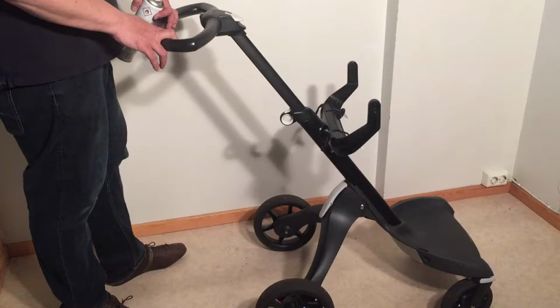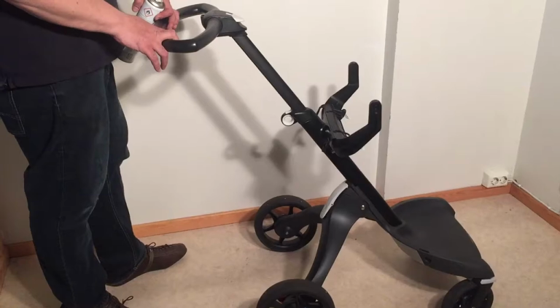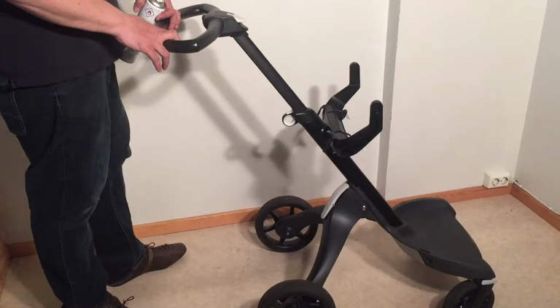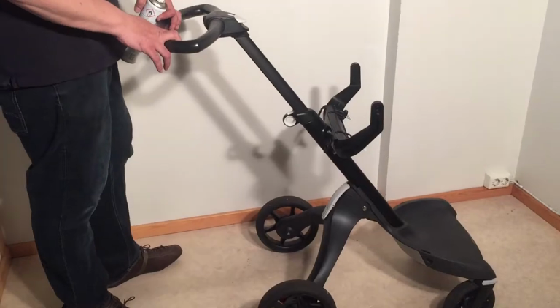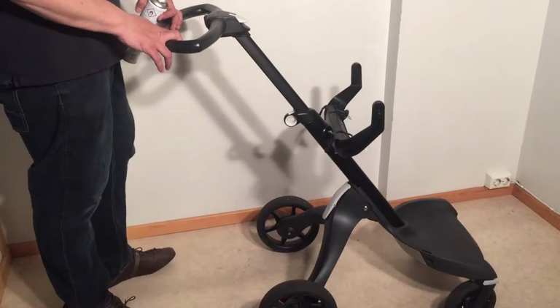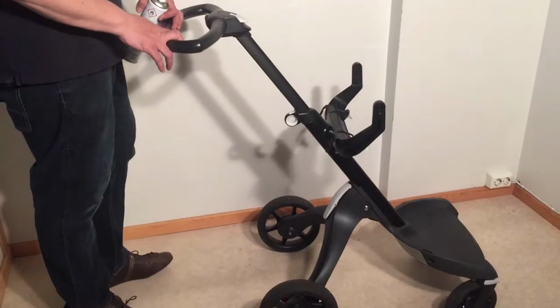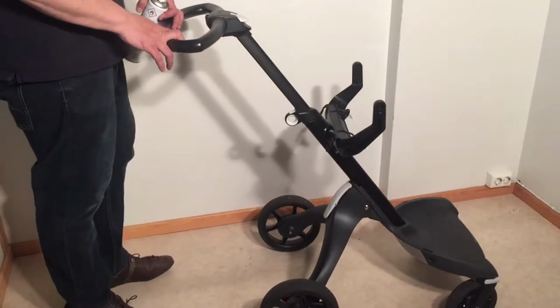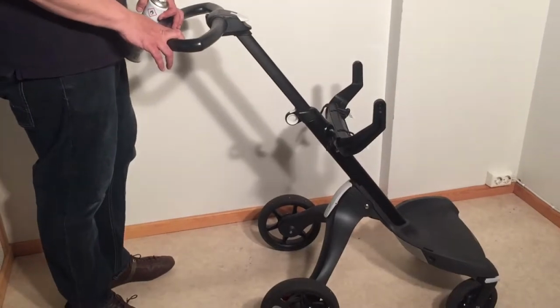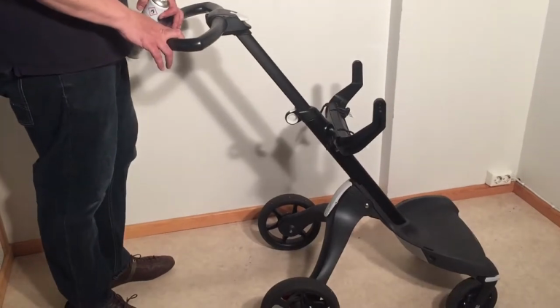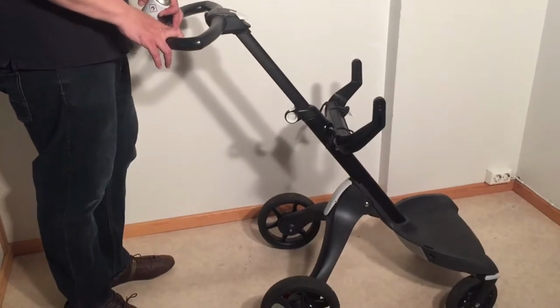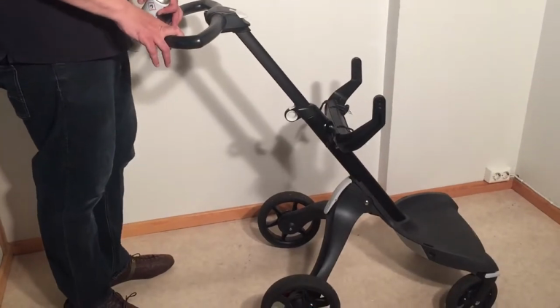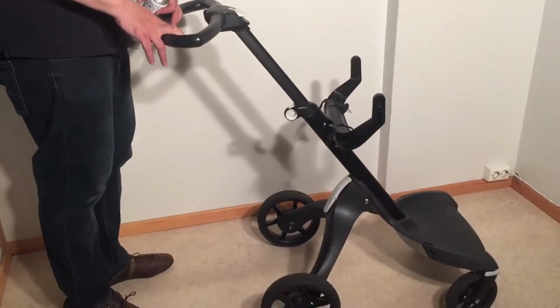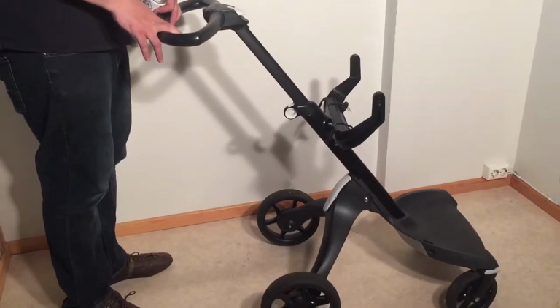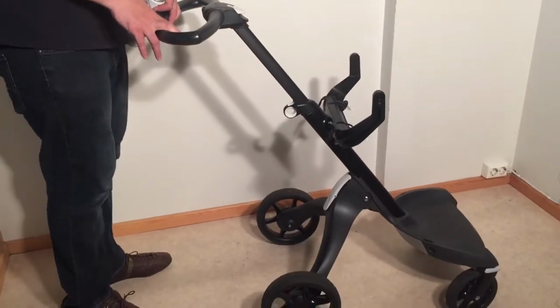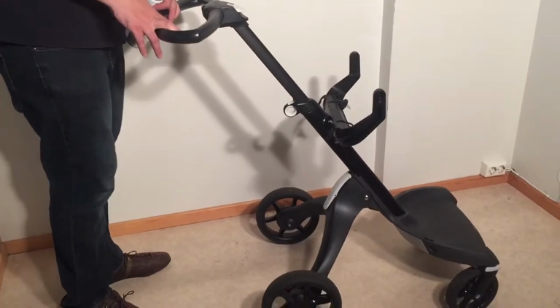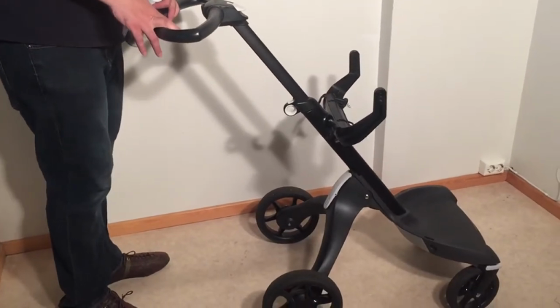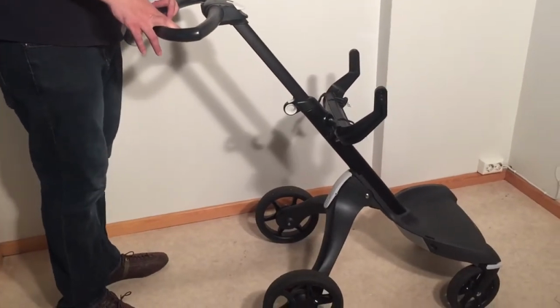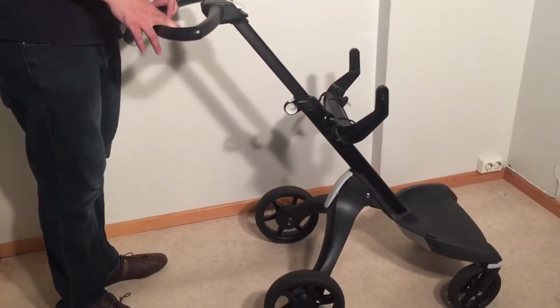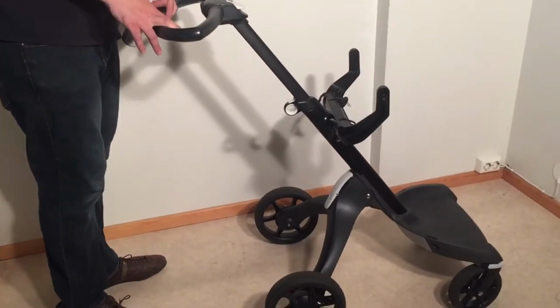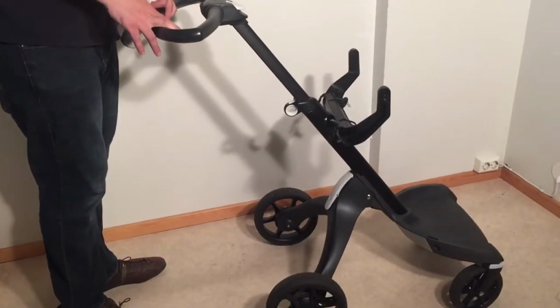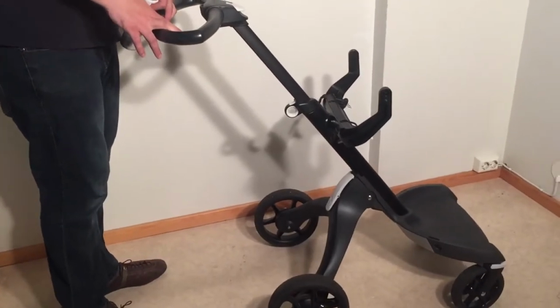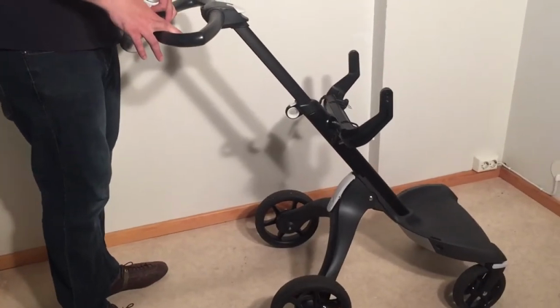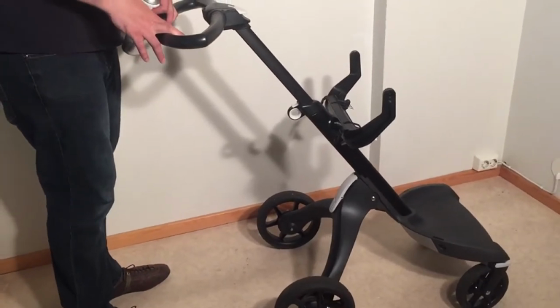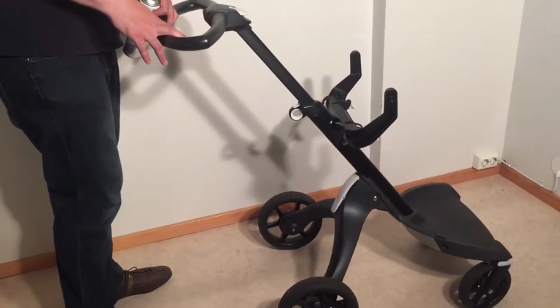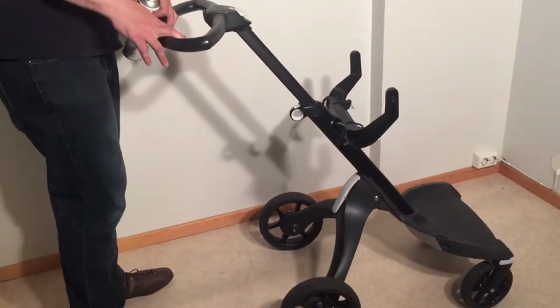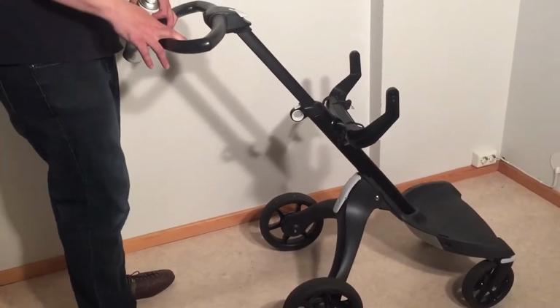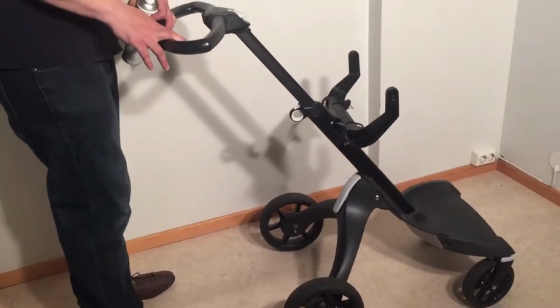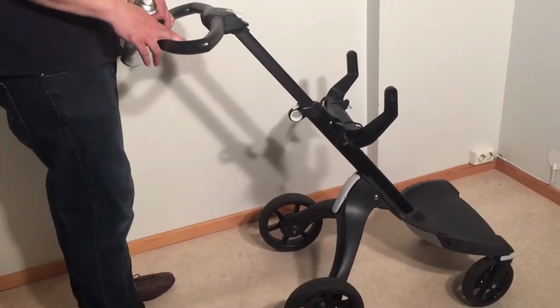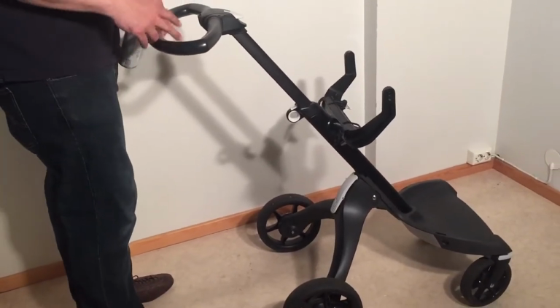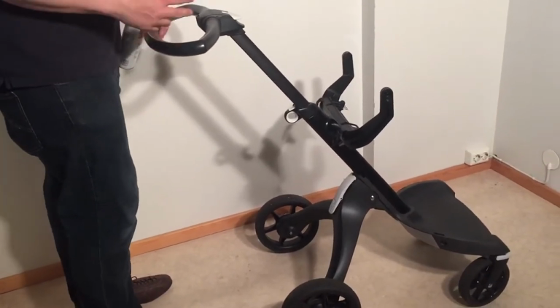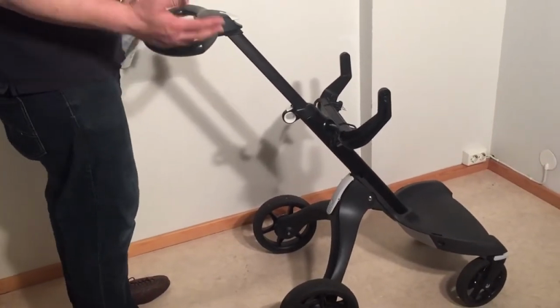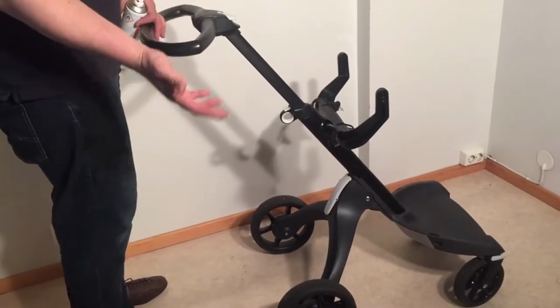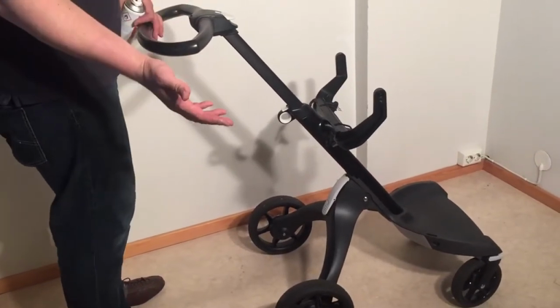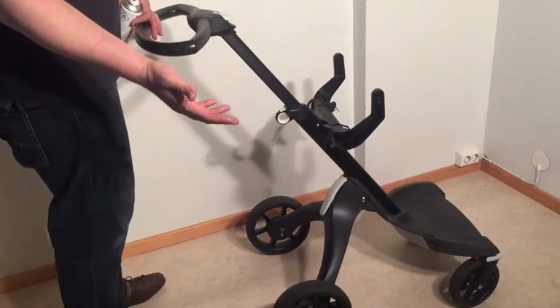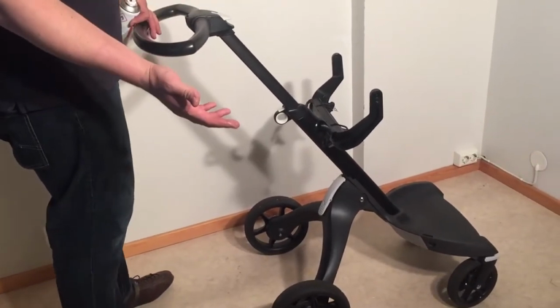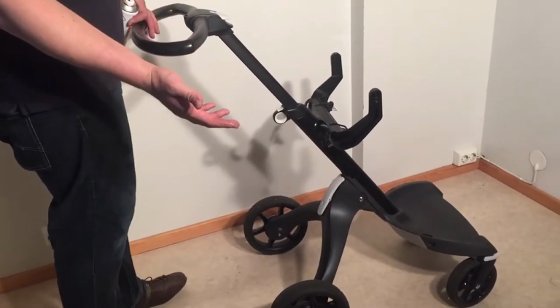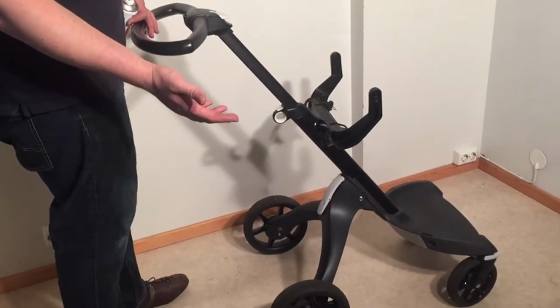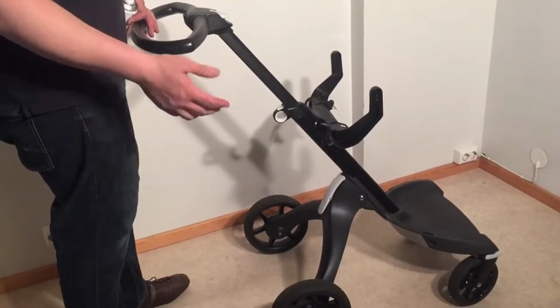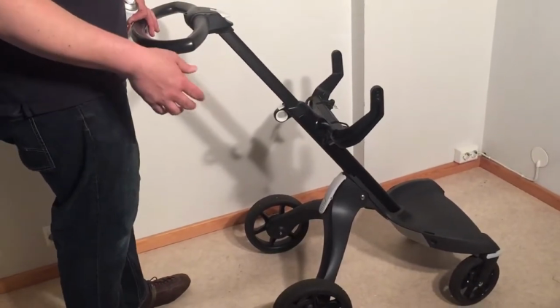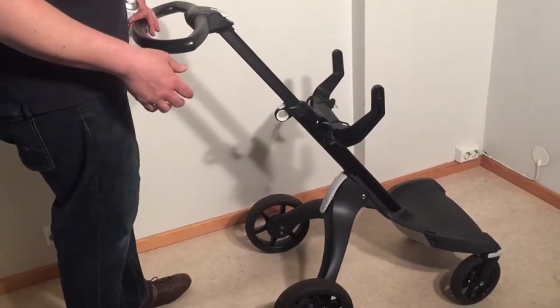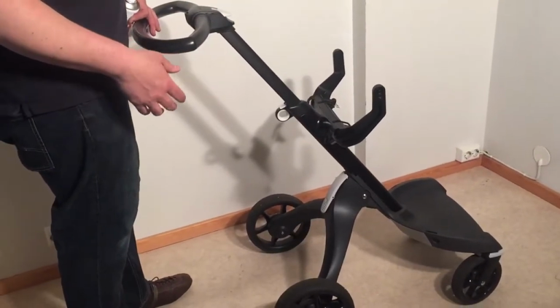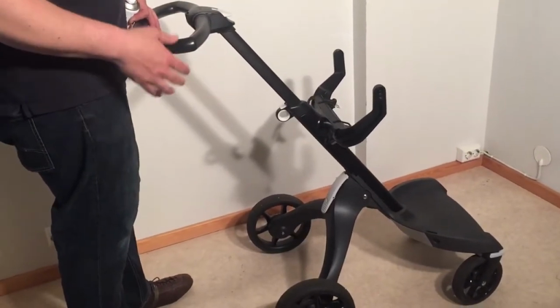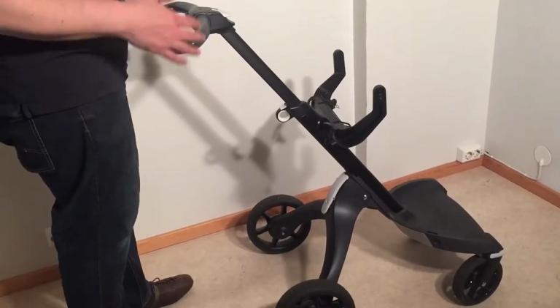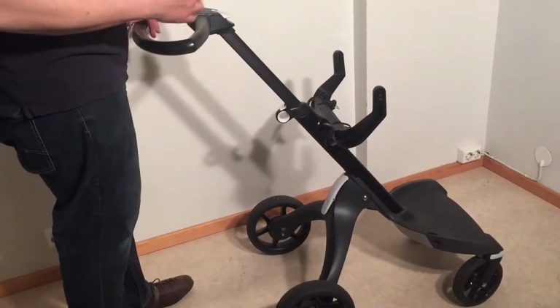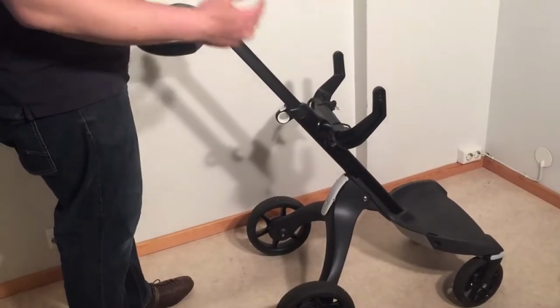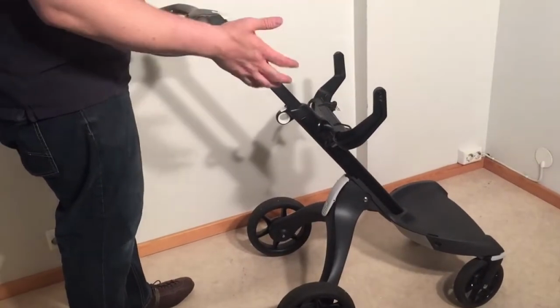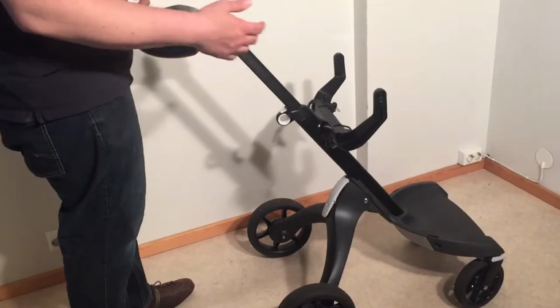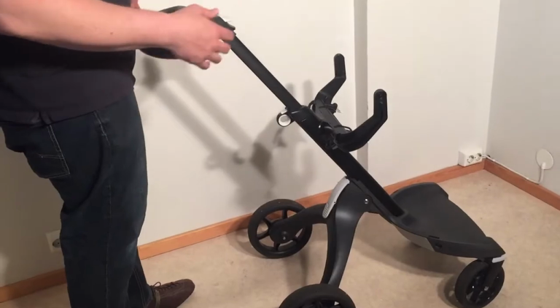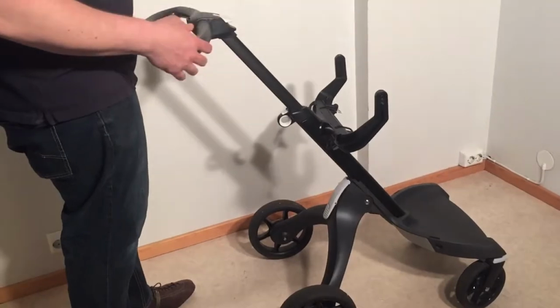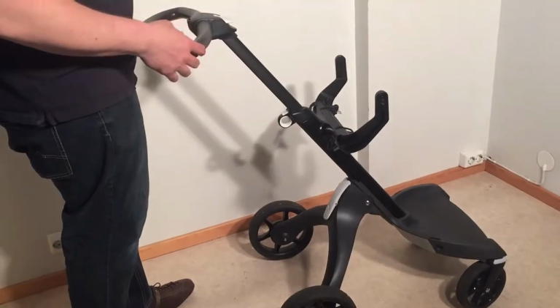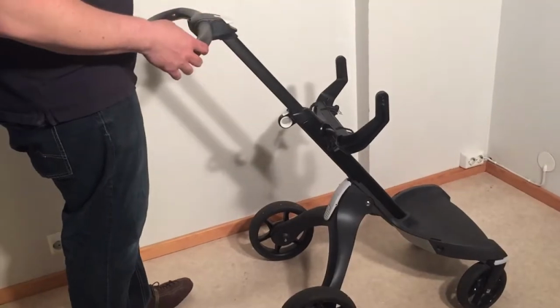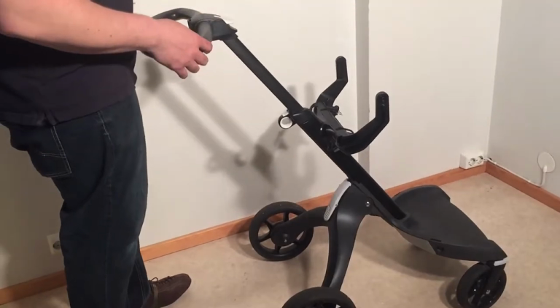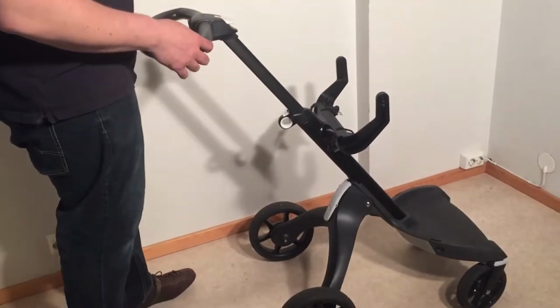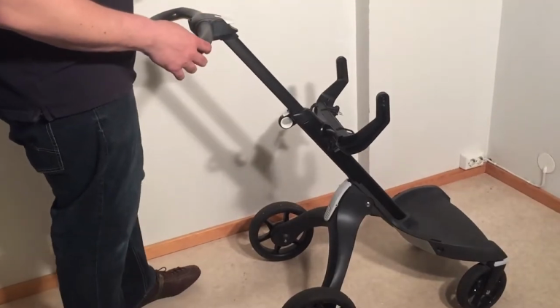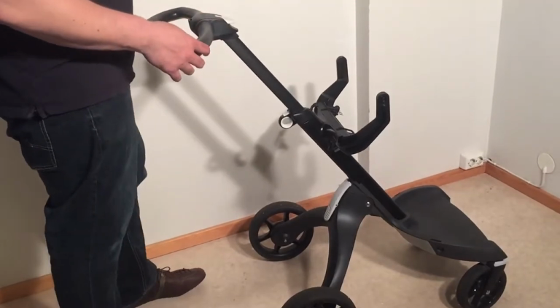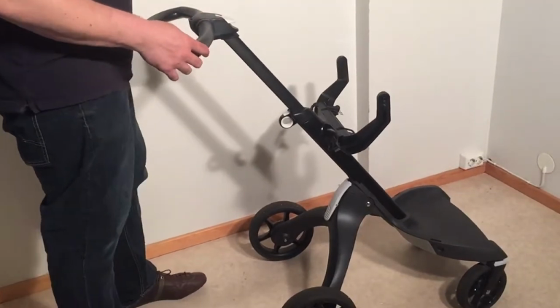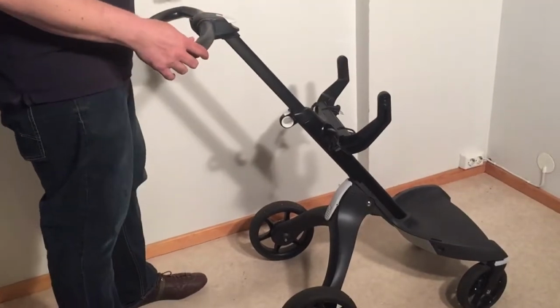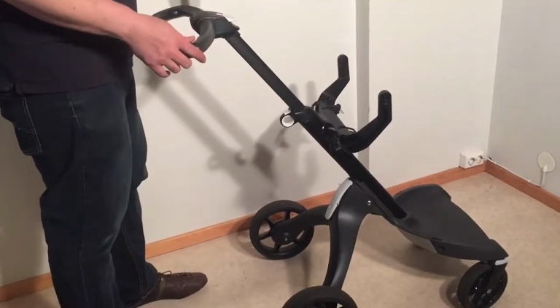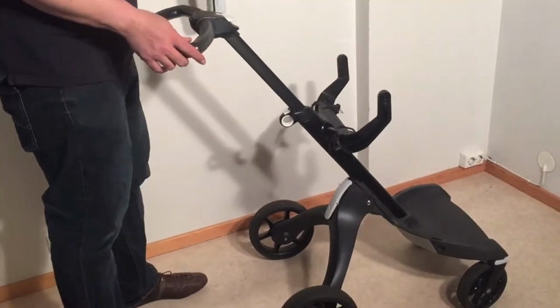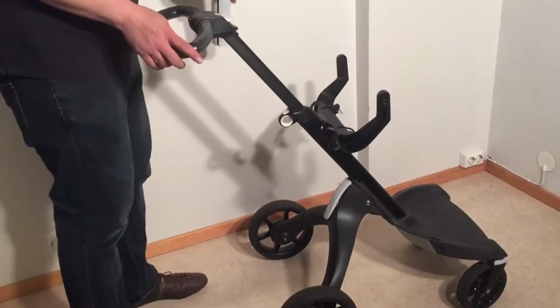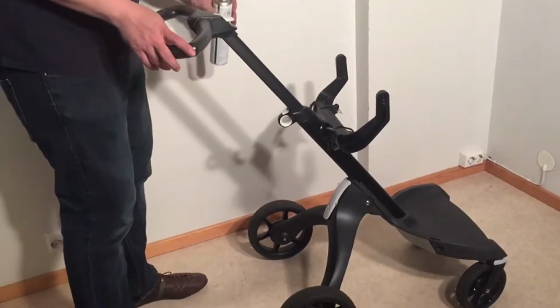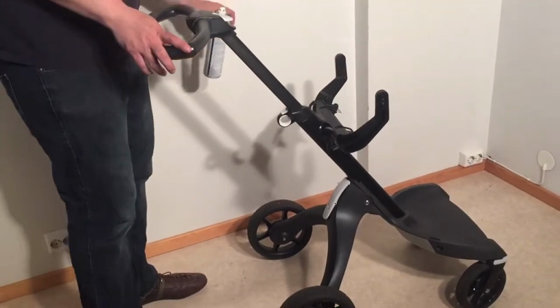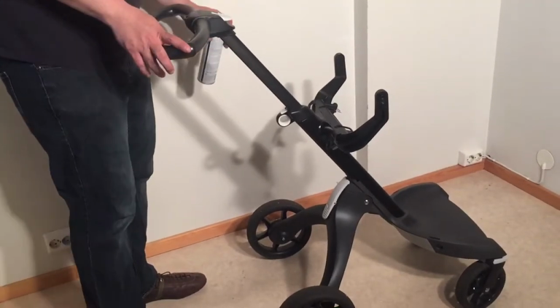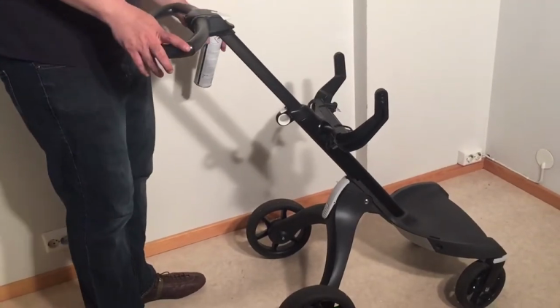This is a Stock Explorer chassis and today we're going to give you a few maintenance tips for keeping this stroller in good working order.